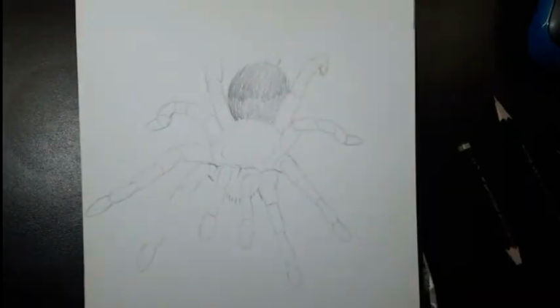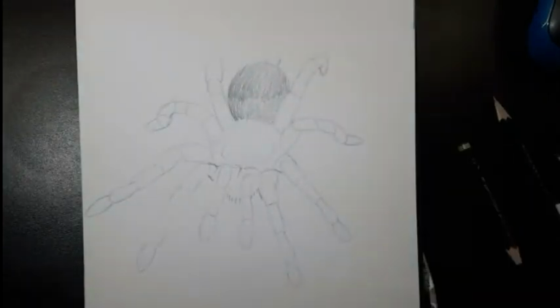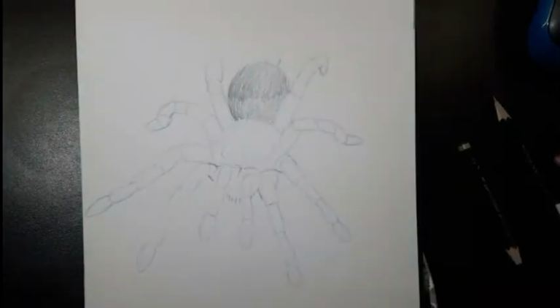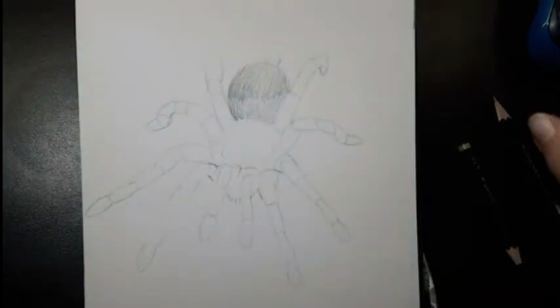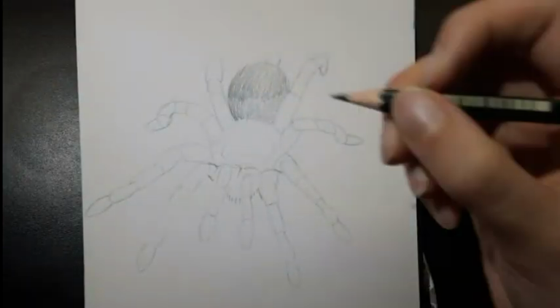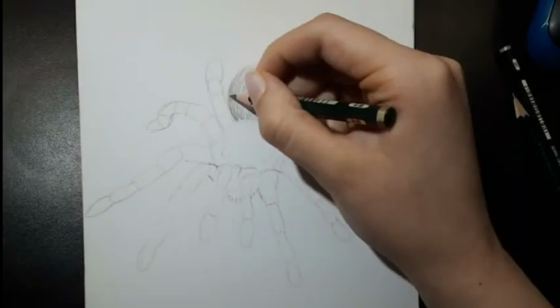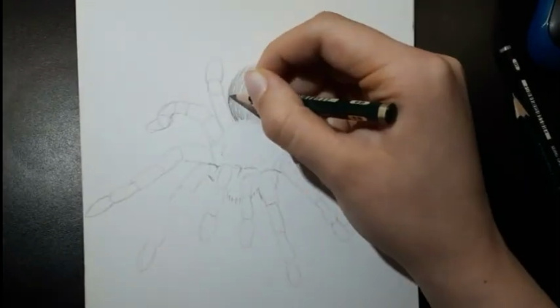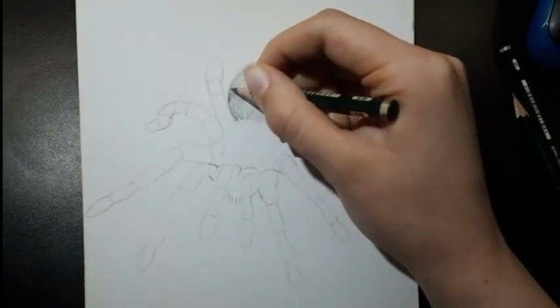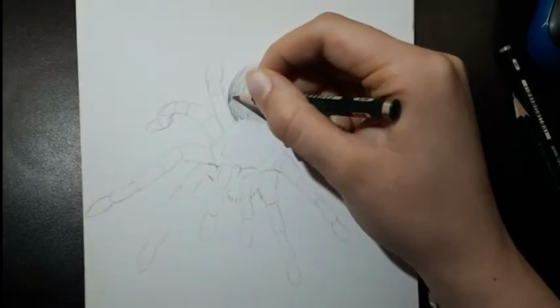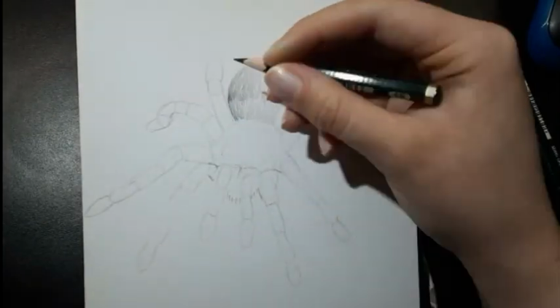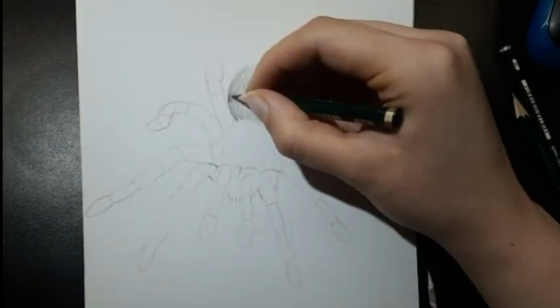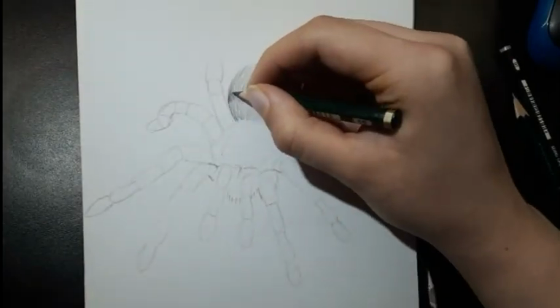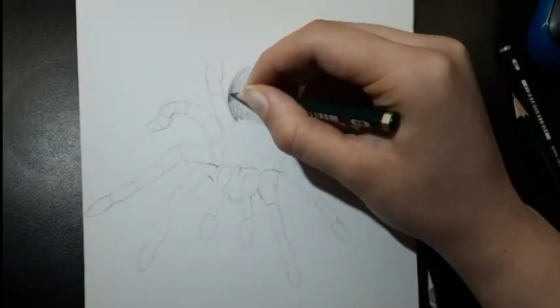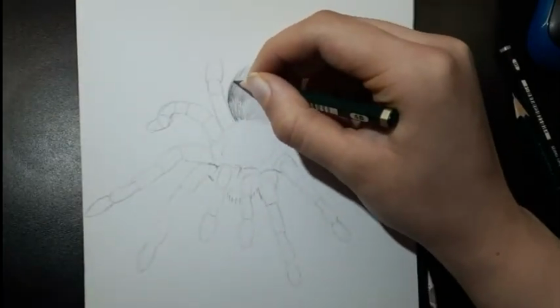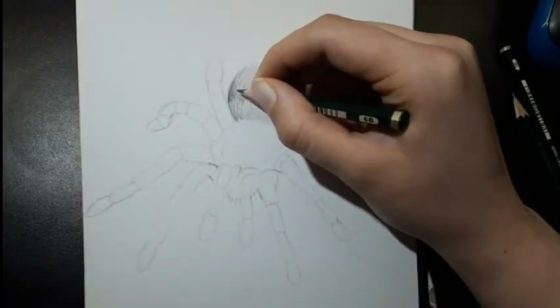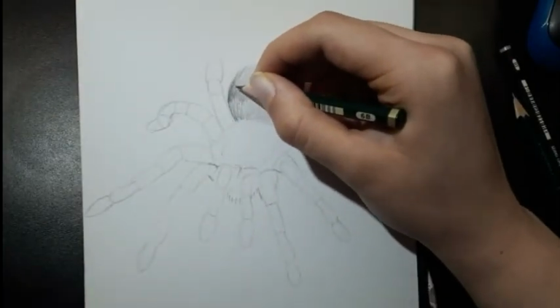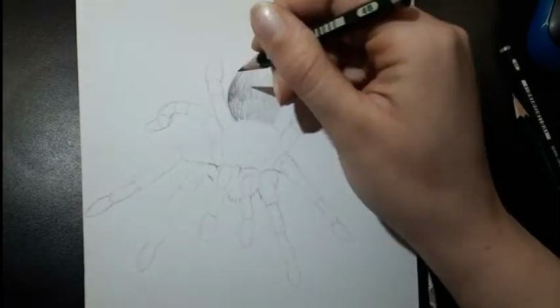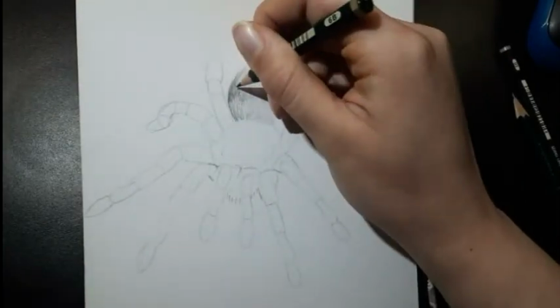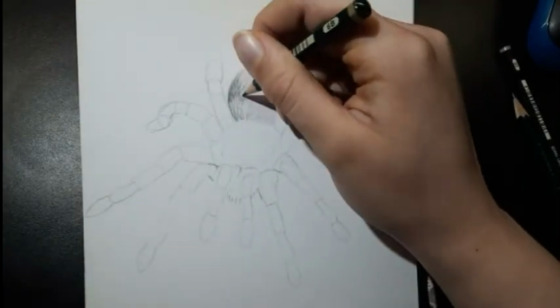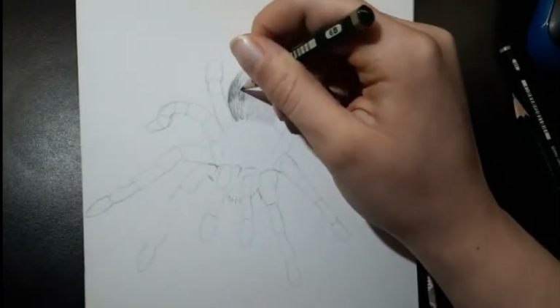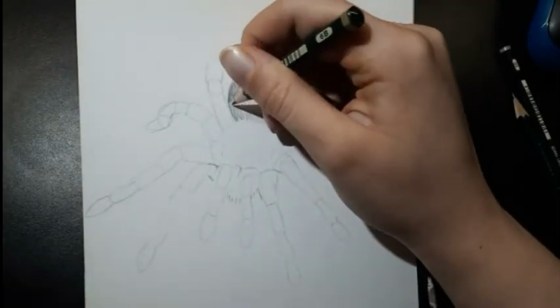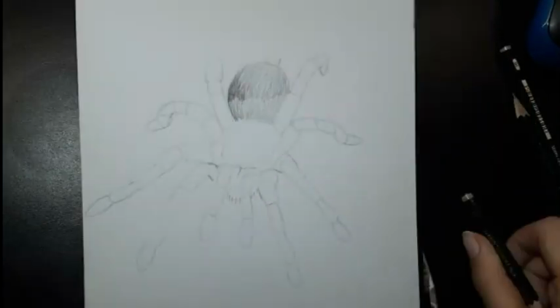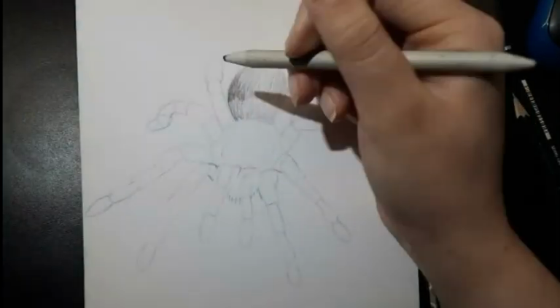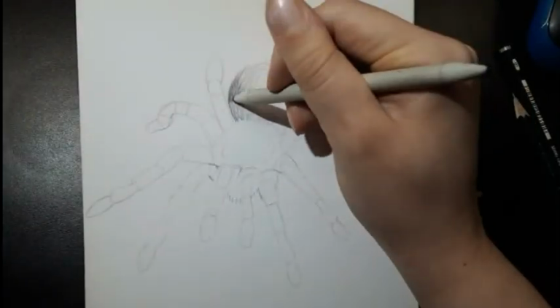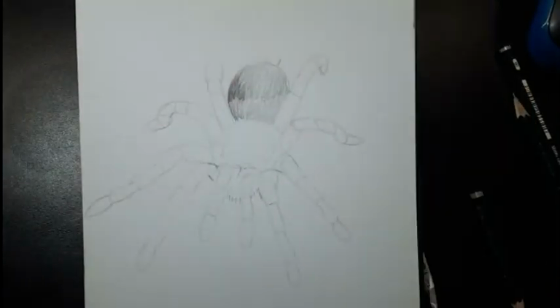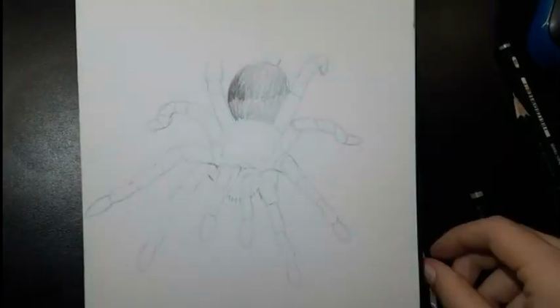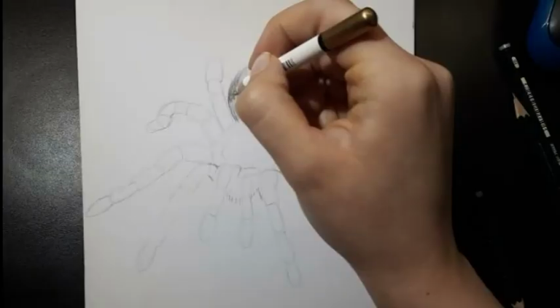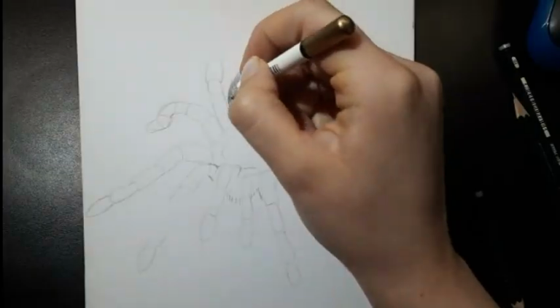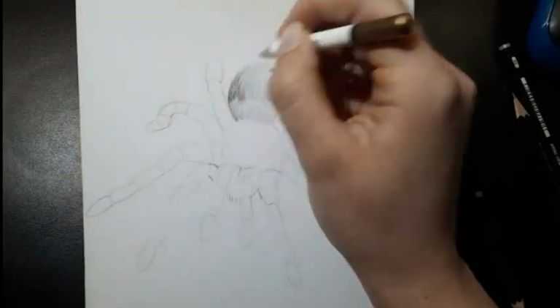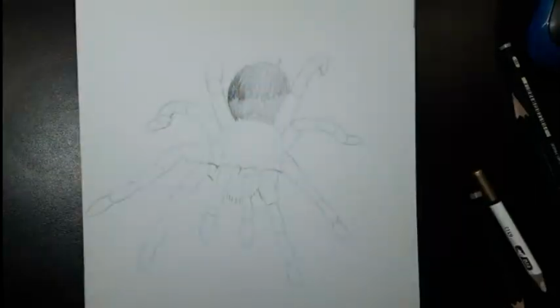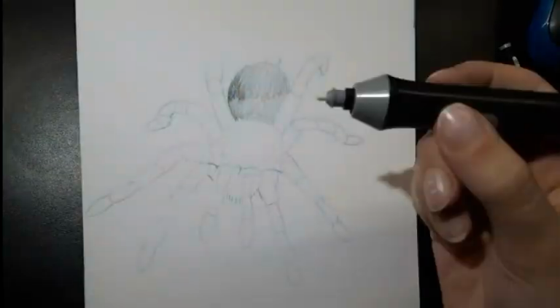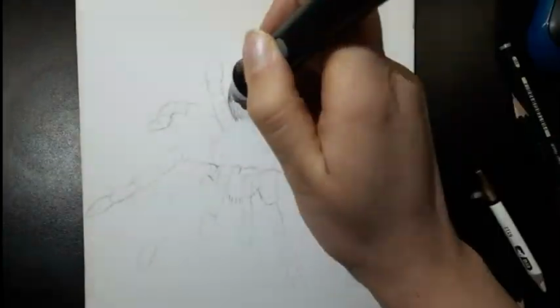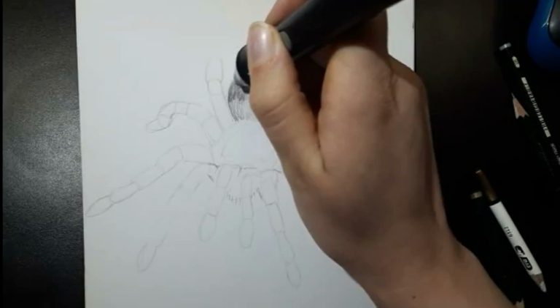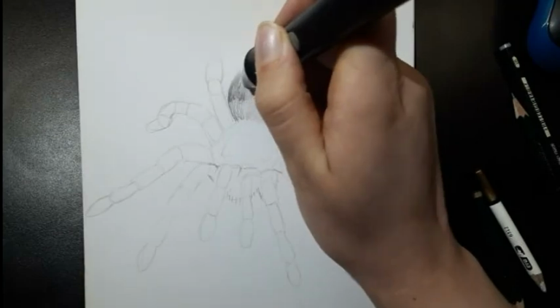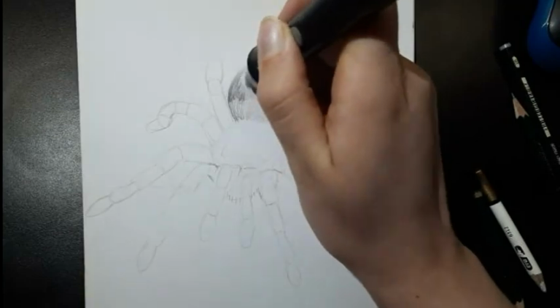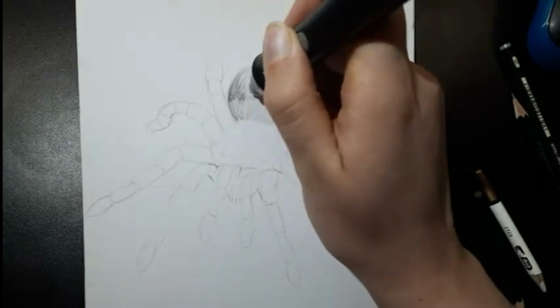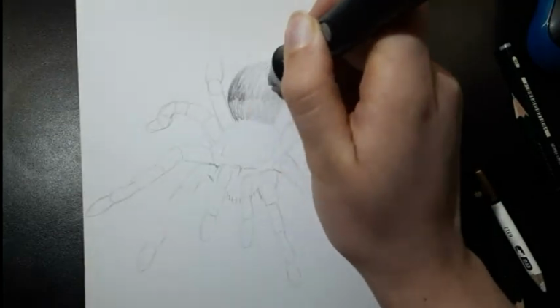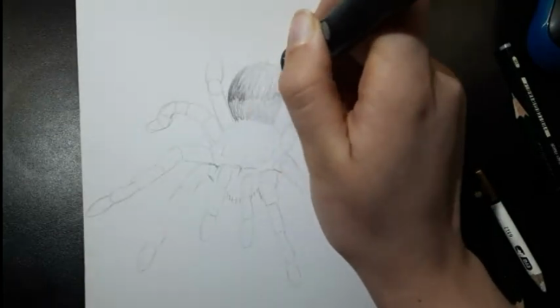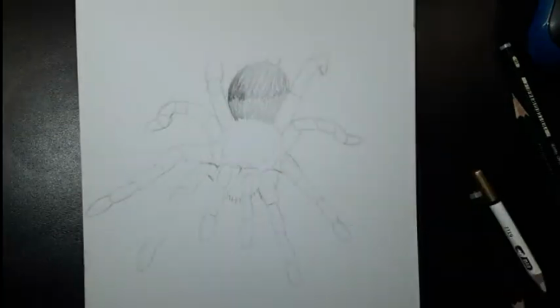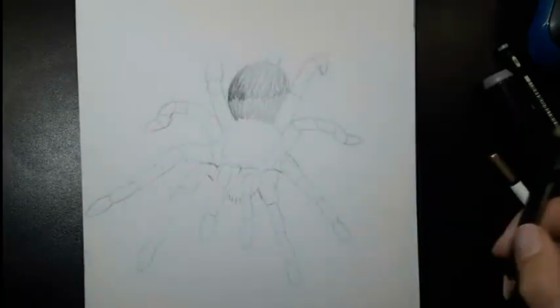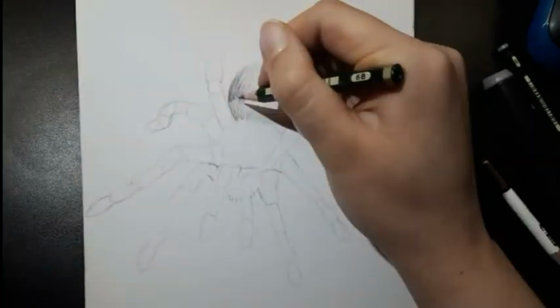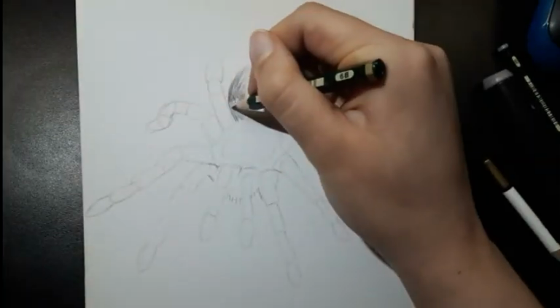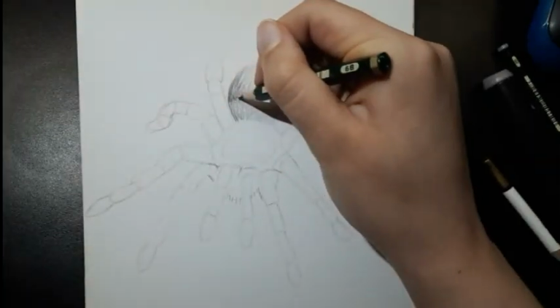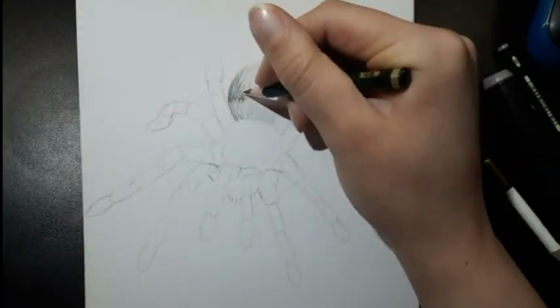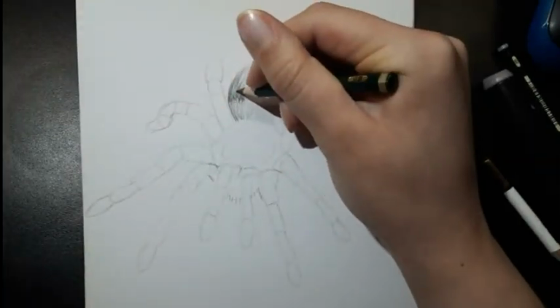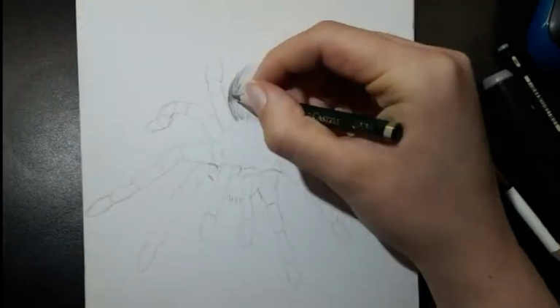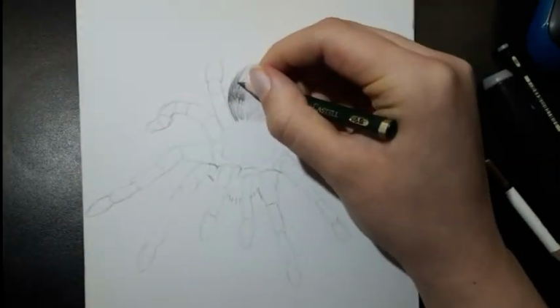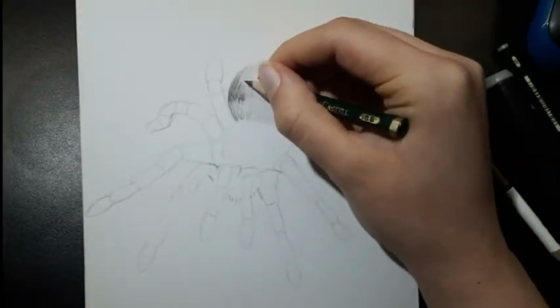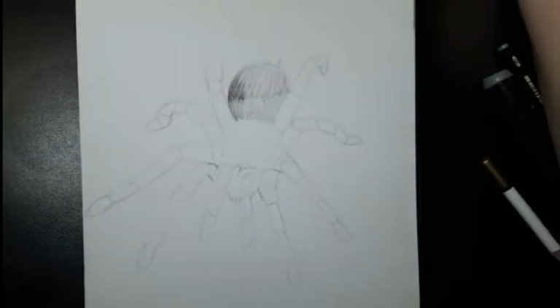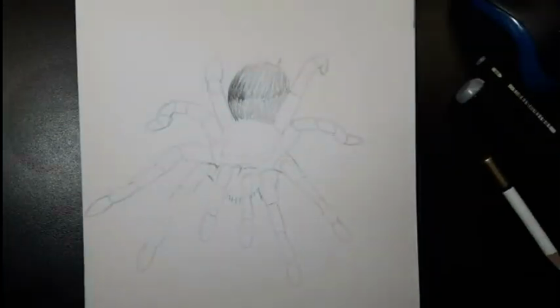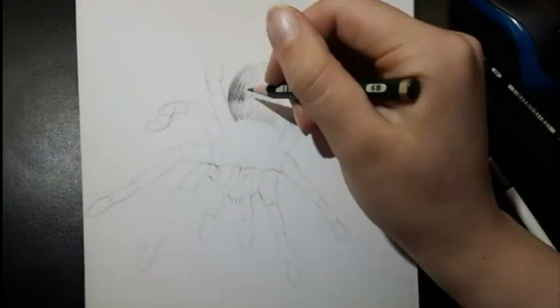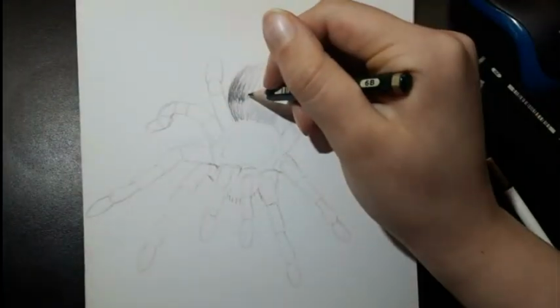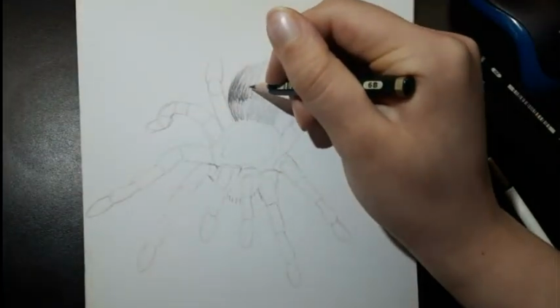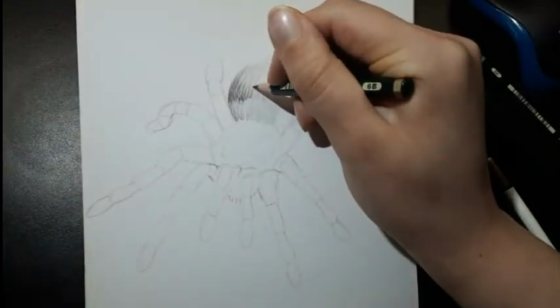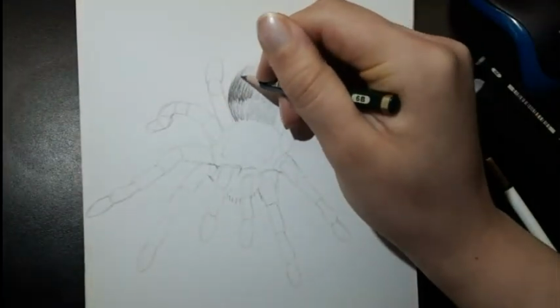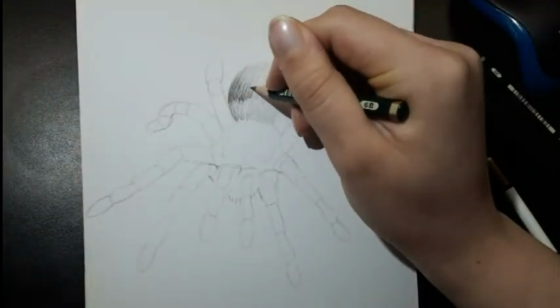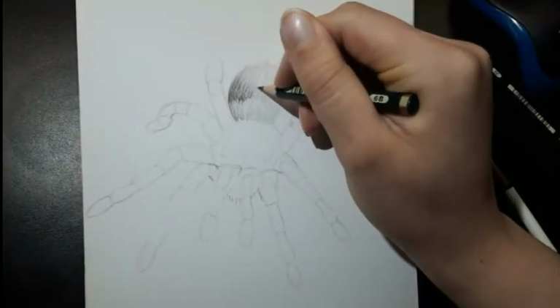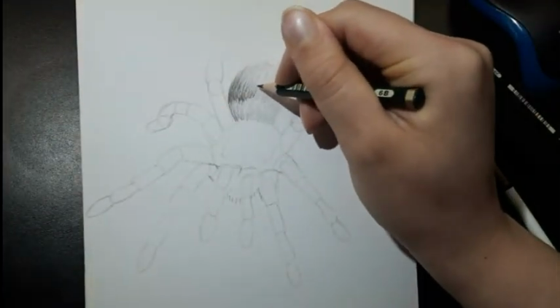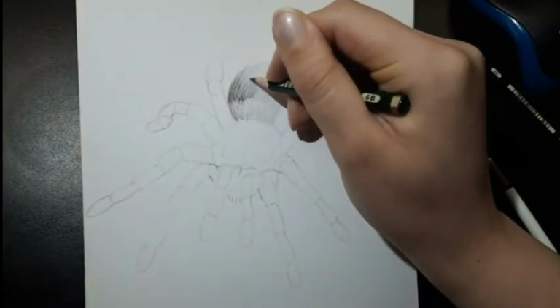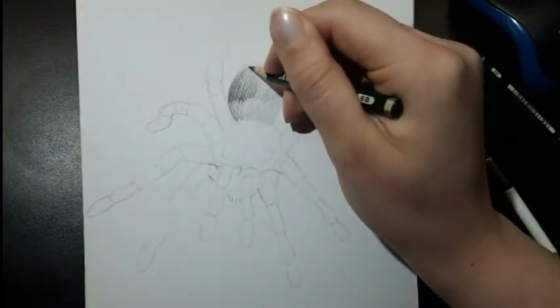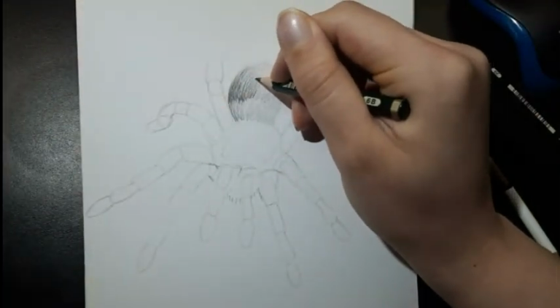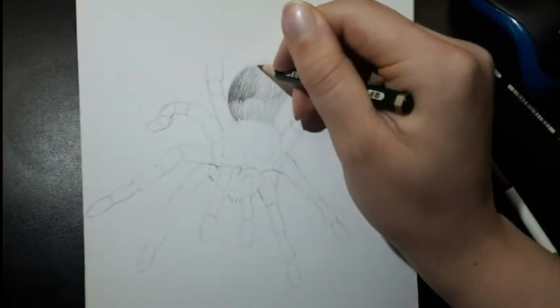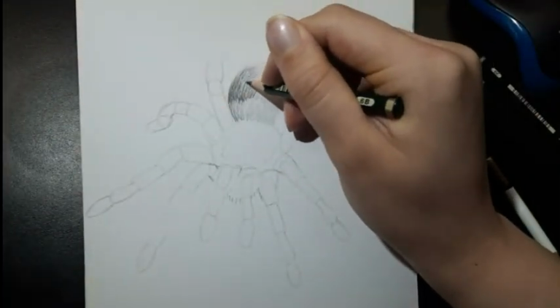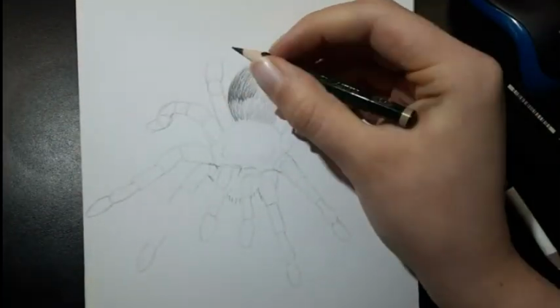One thing you've got to make sure is to make the bottom part and the middle of it a bit darker. This gives it more dimension.